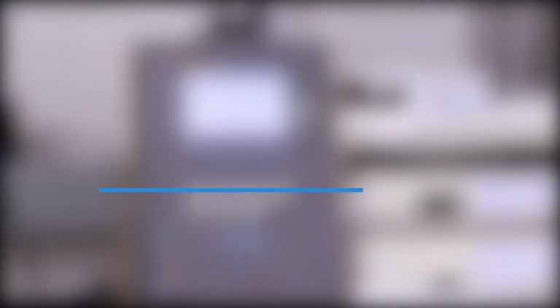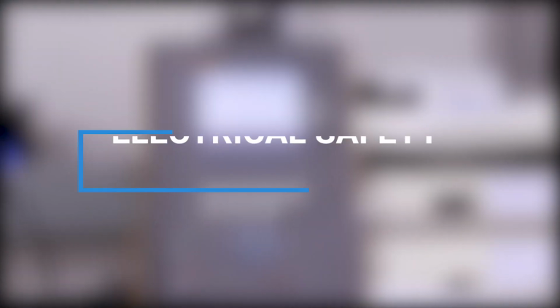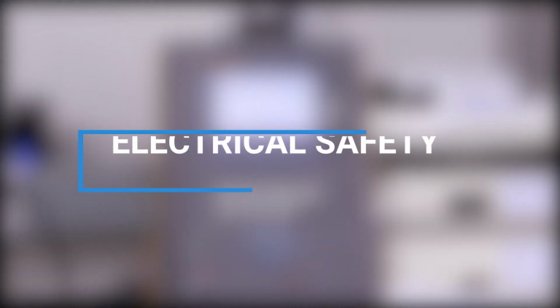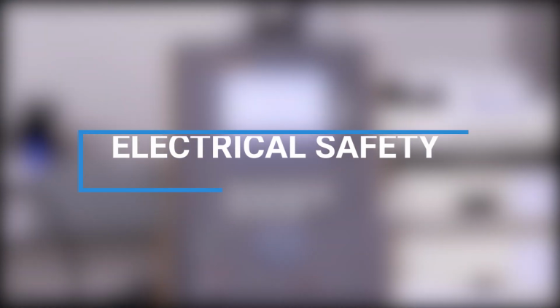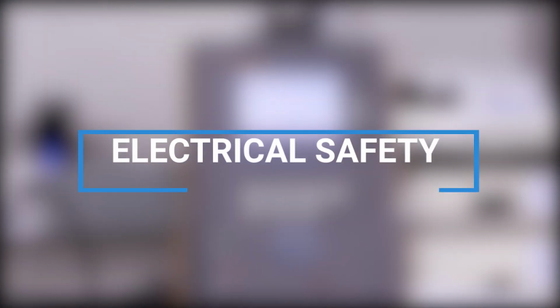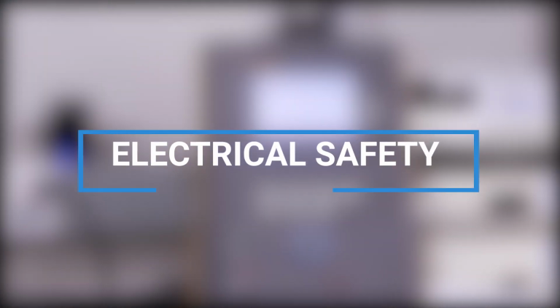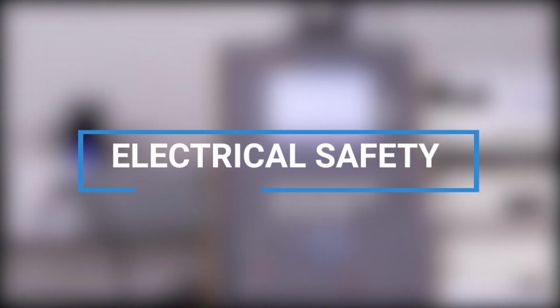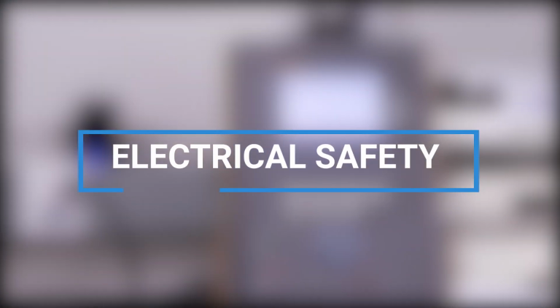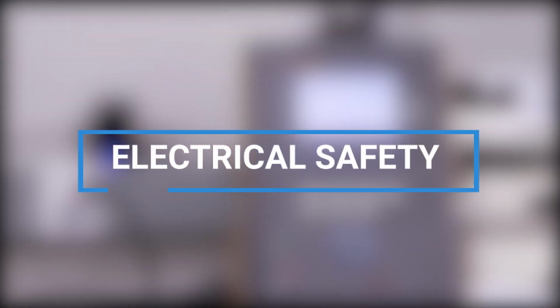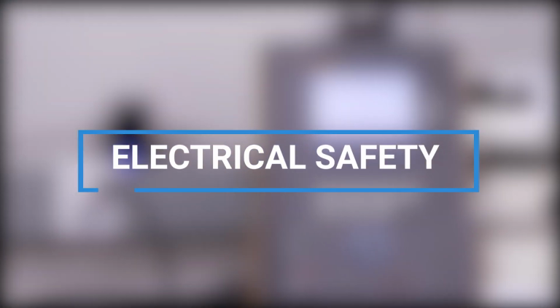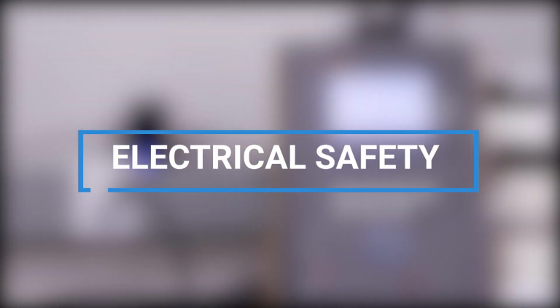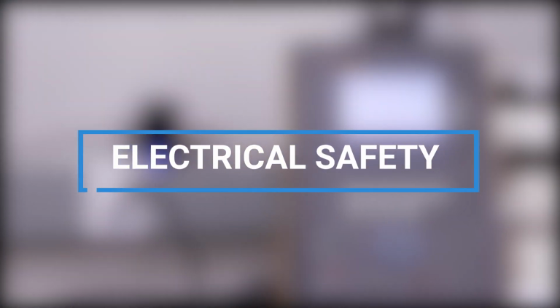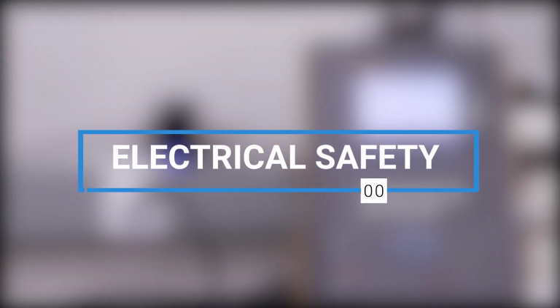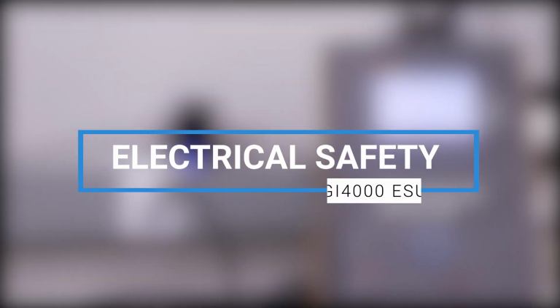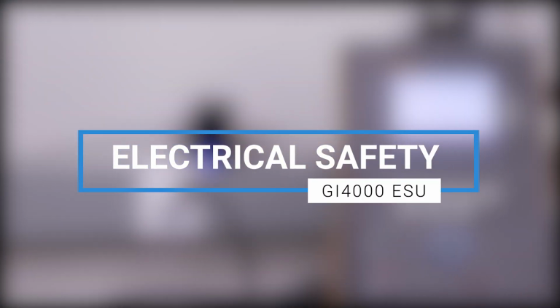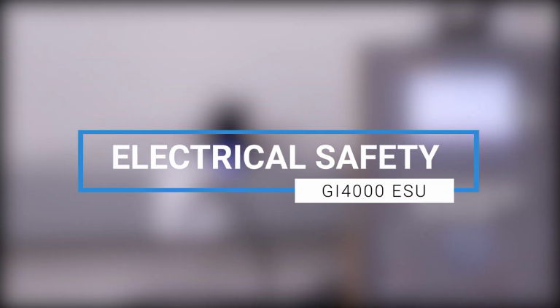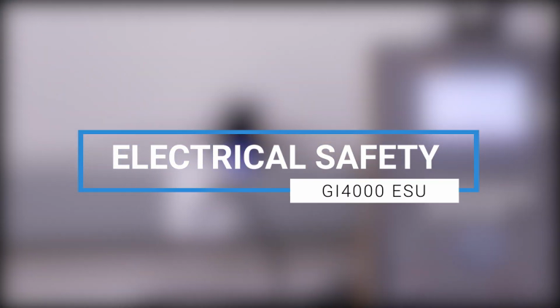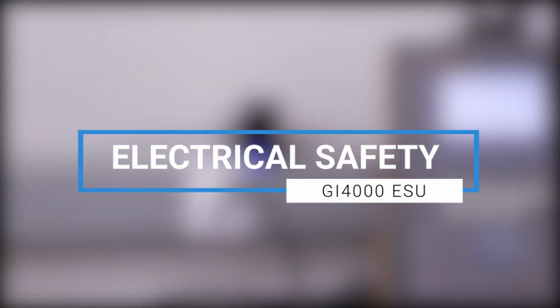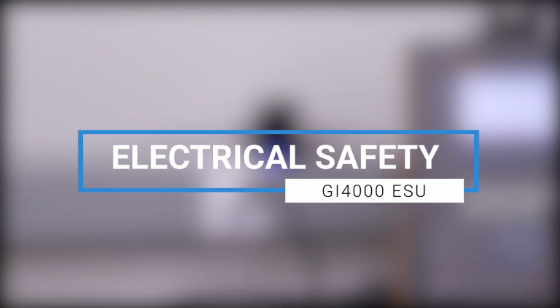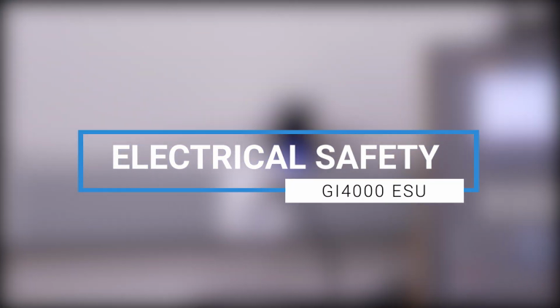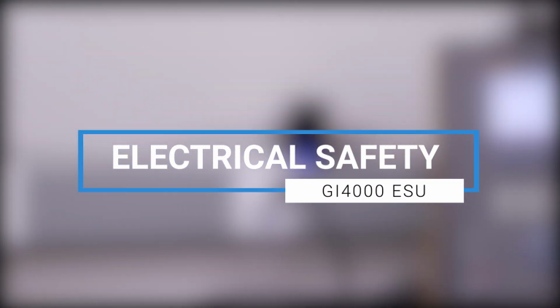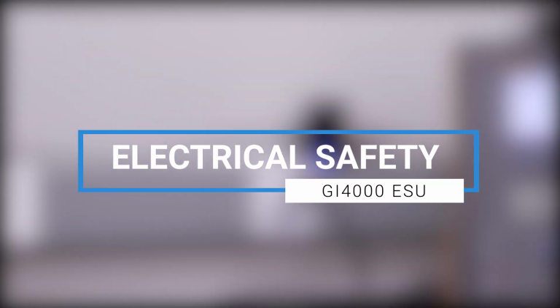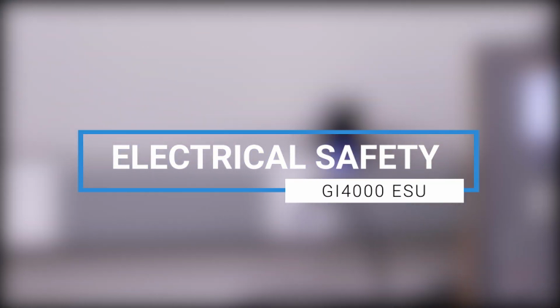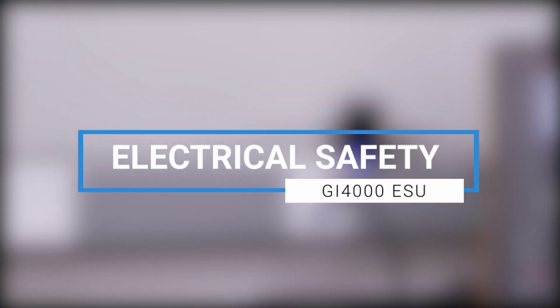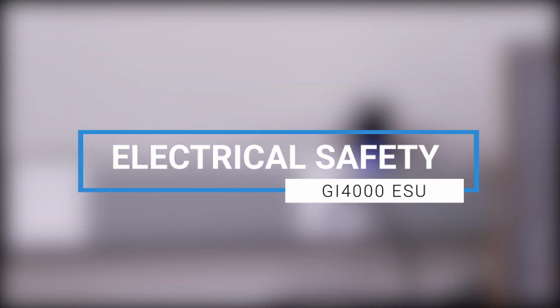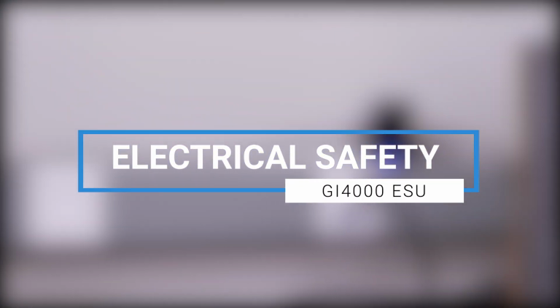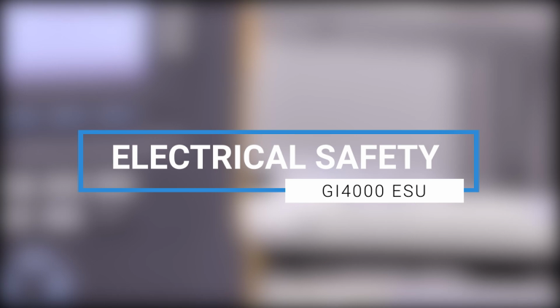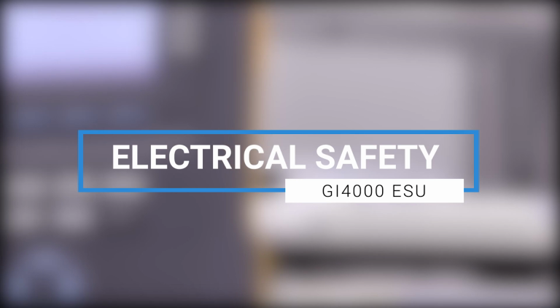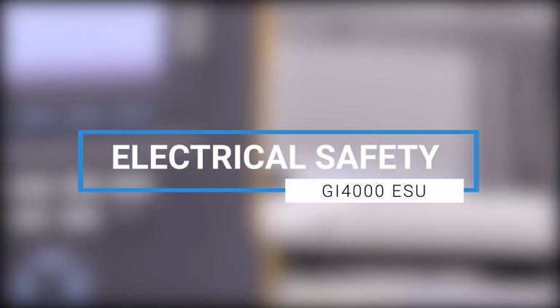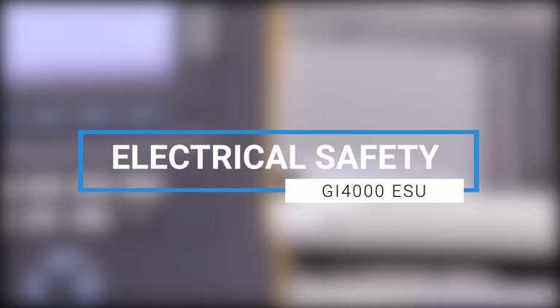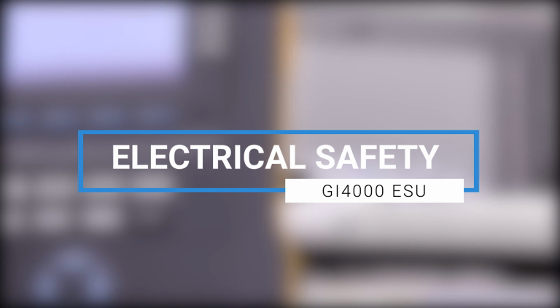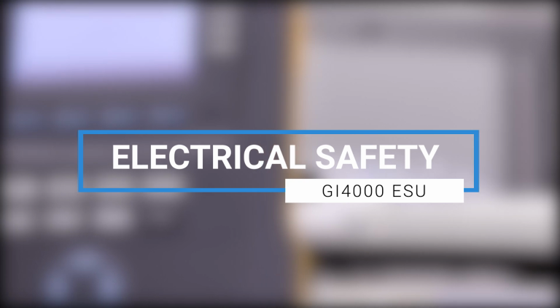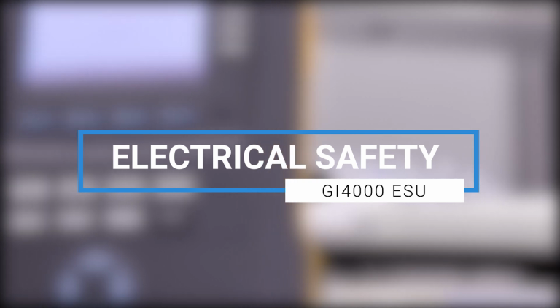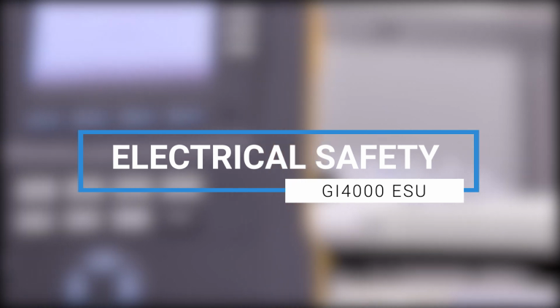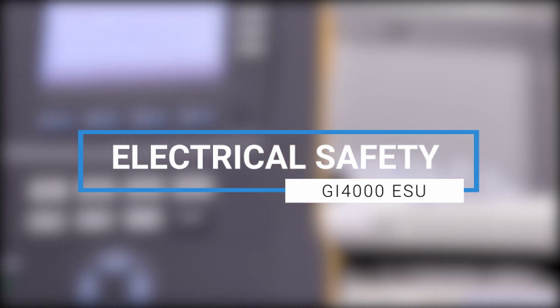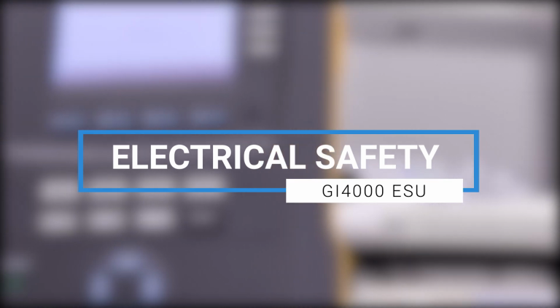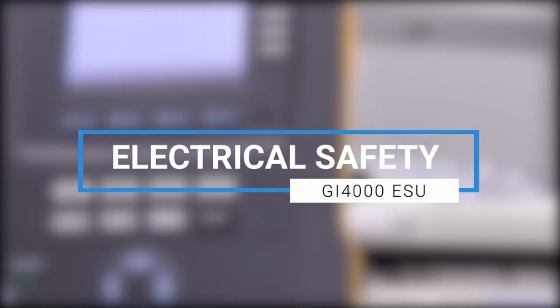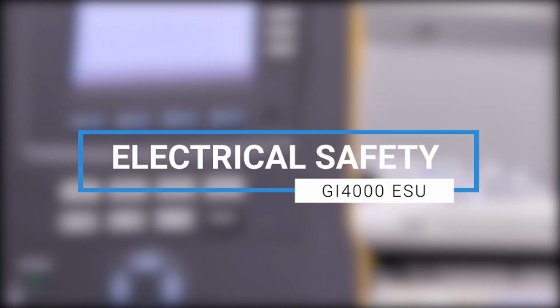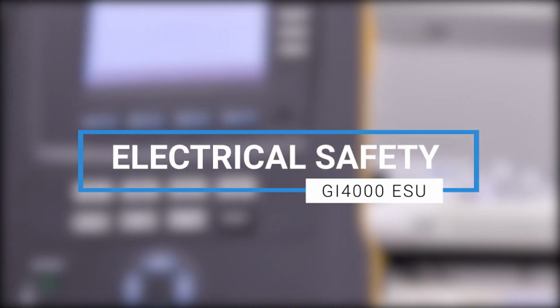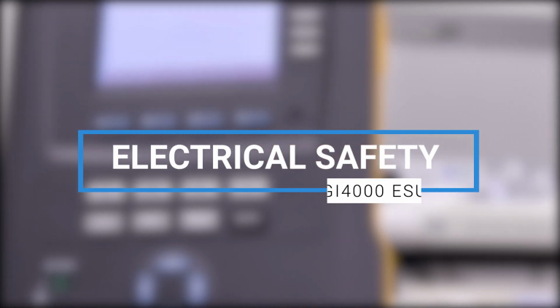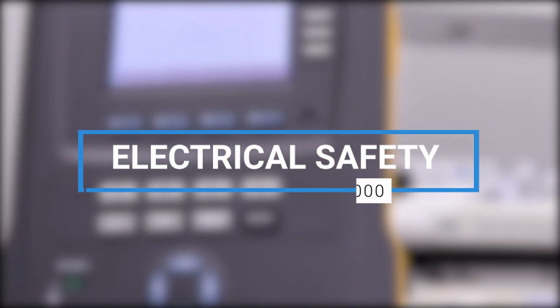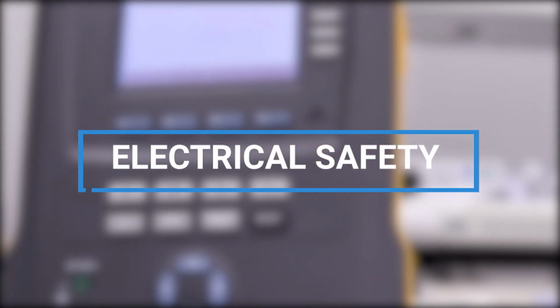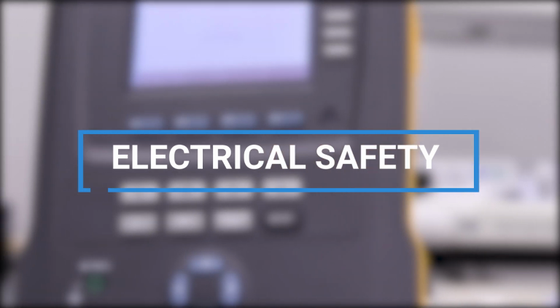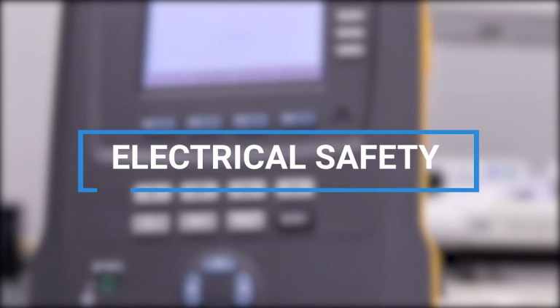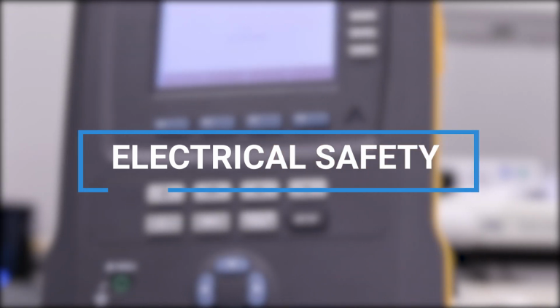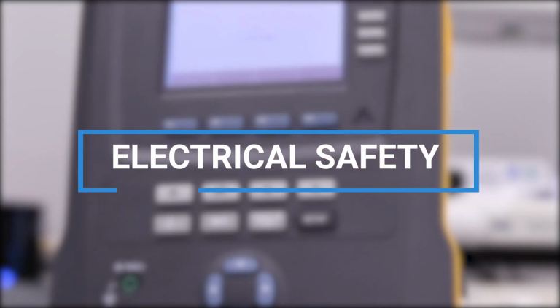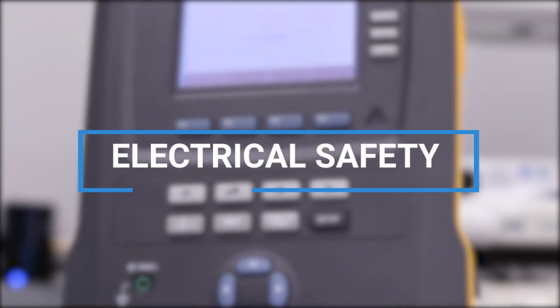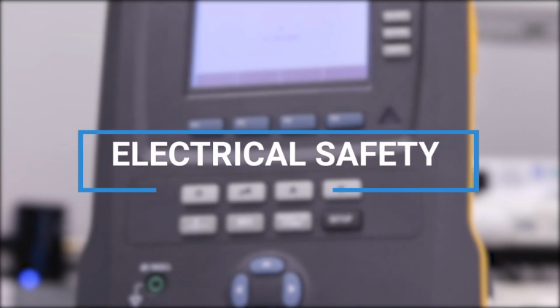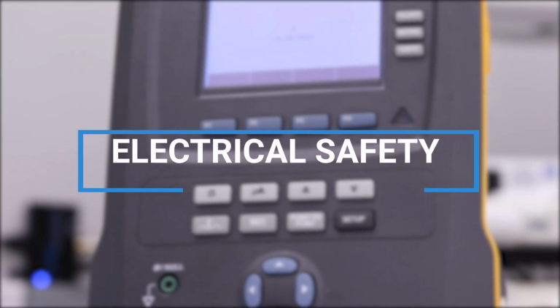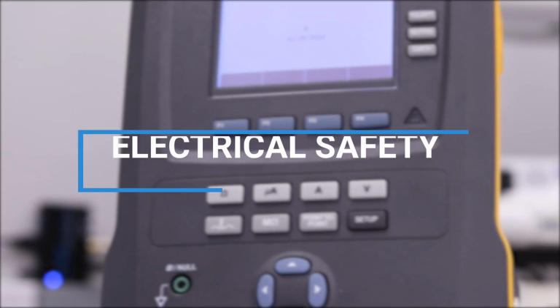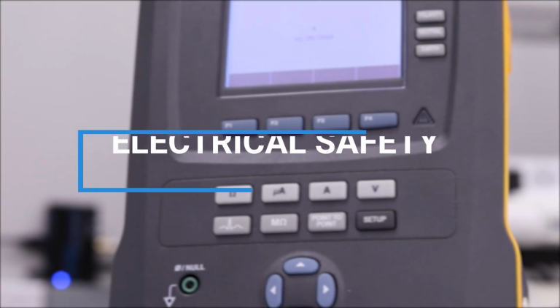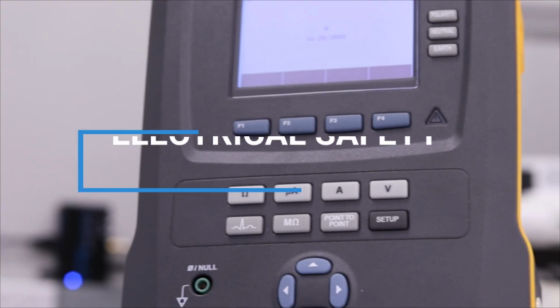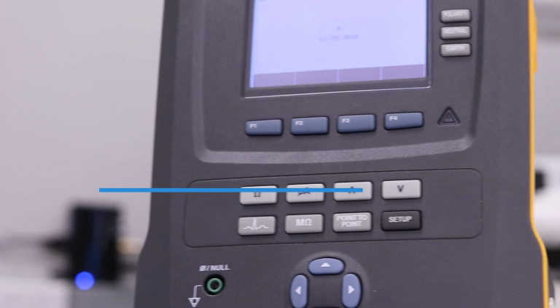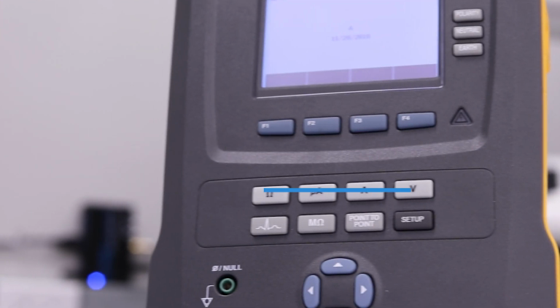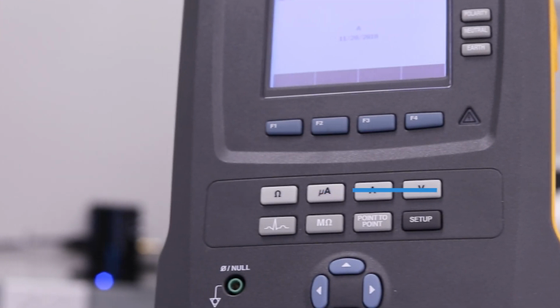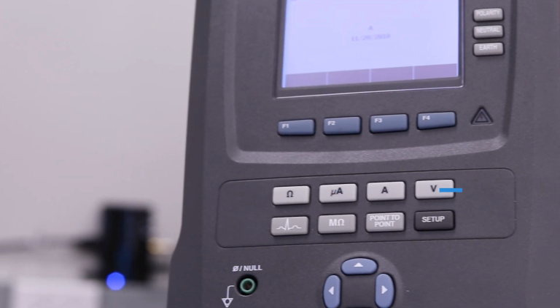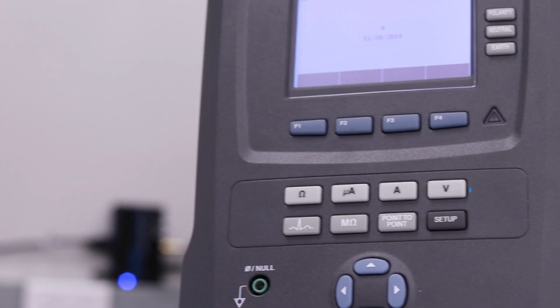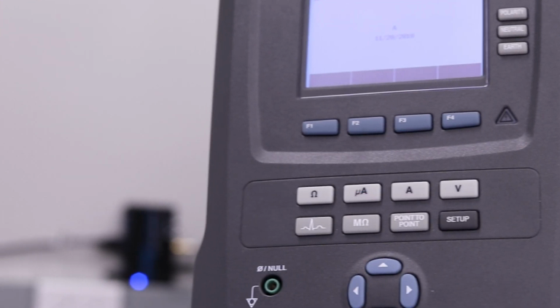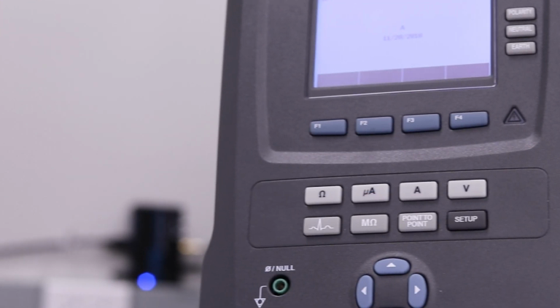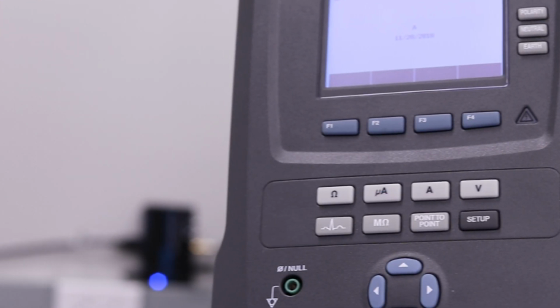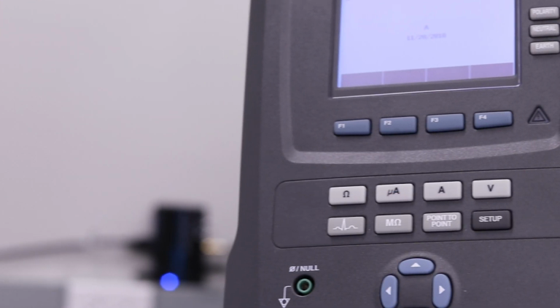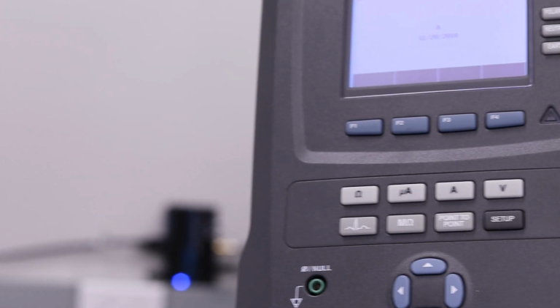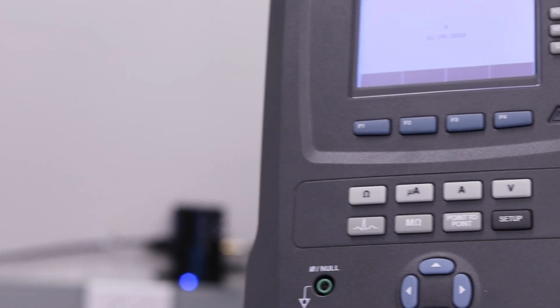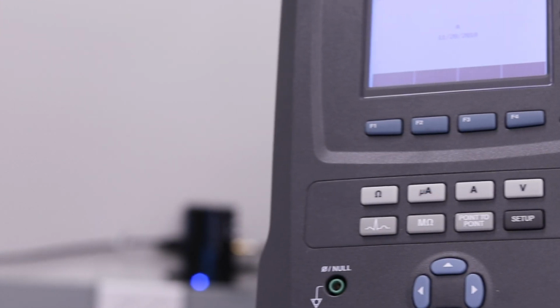Hello. Thanks for tuning in. In this video, we will be discussing electrical safety testing for the GI-4000 ESU.